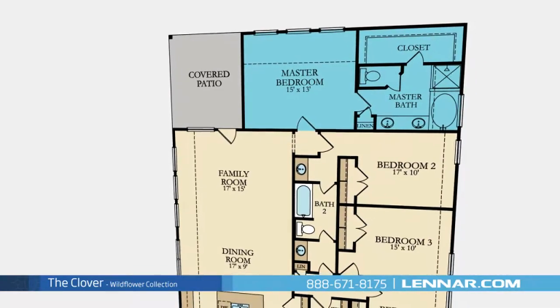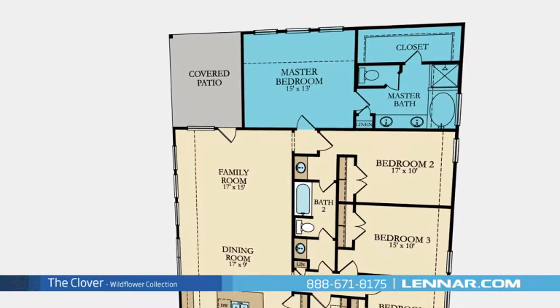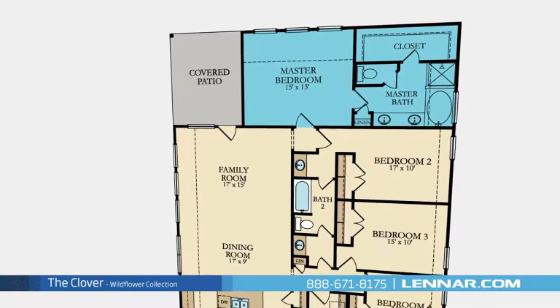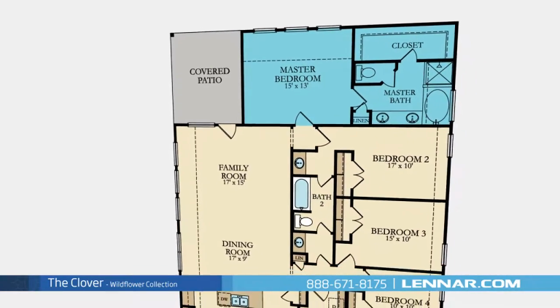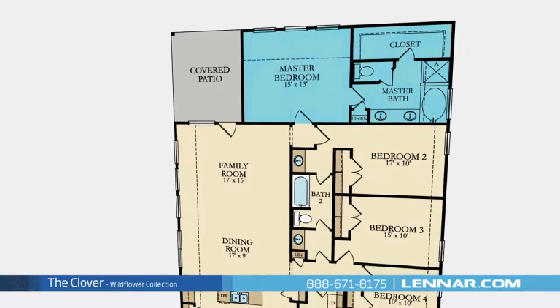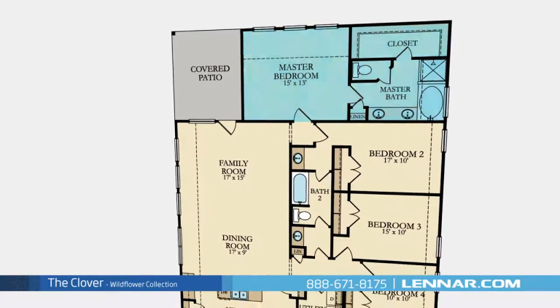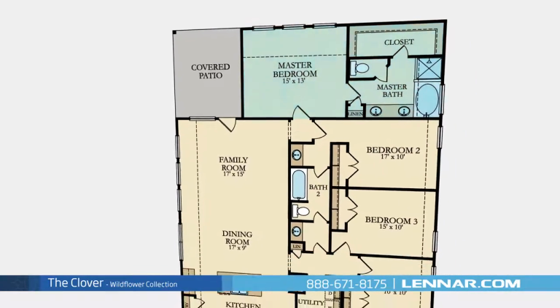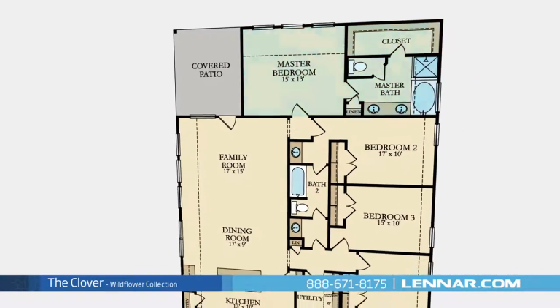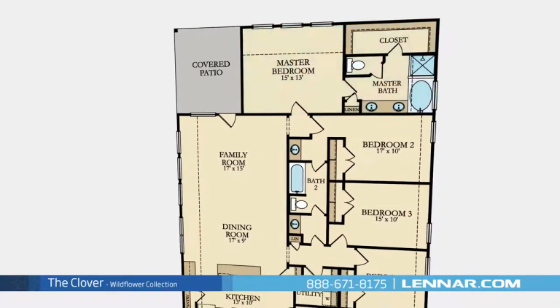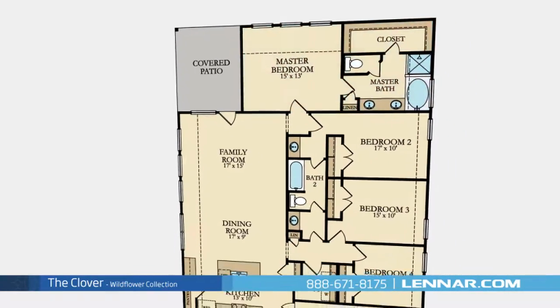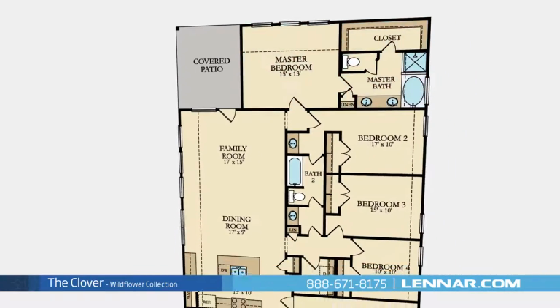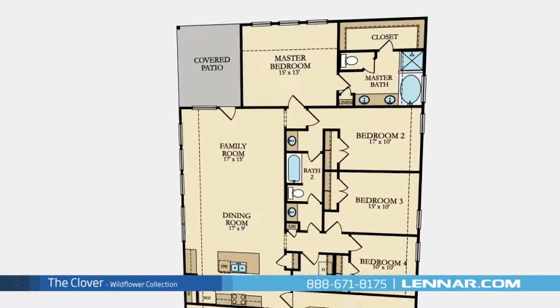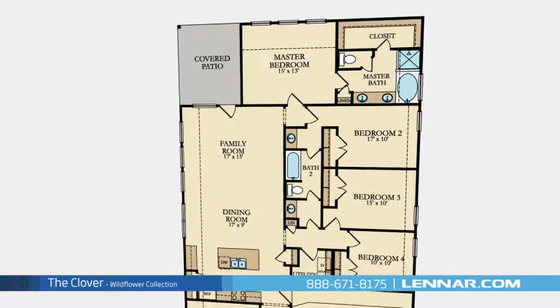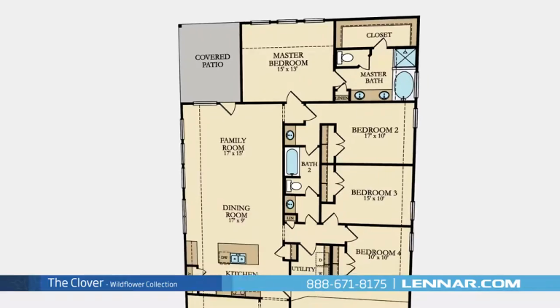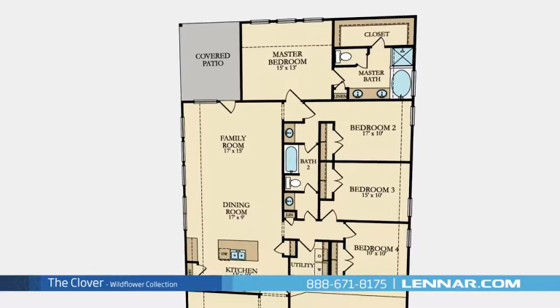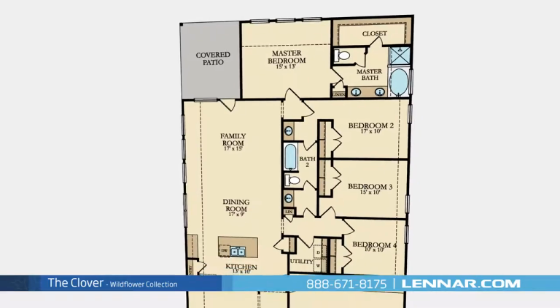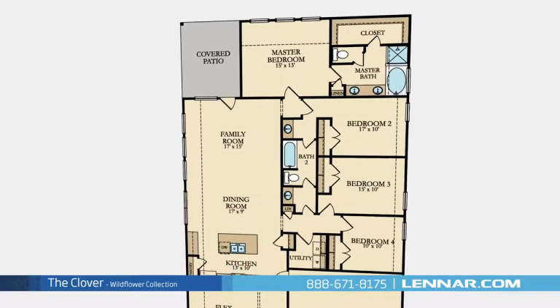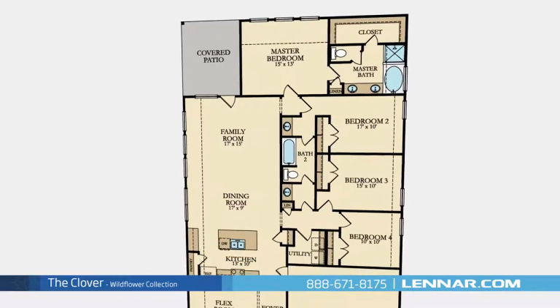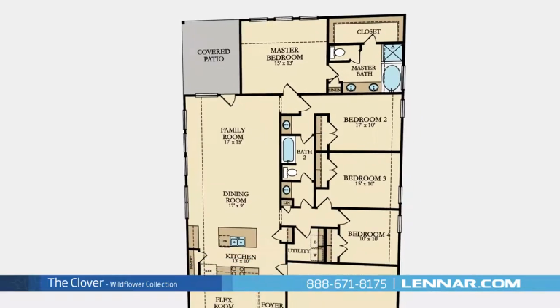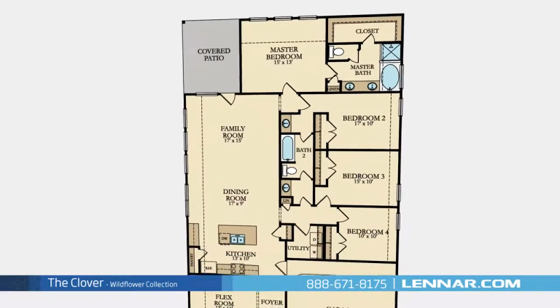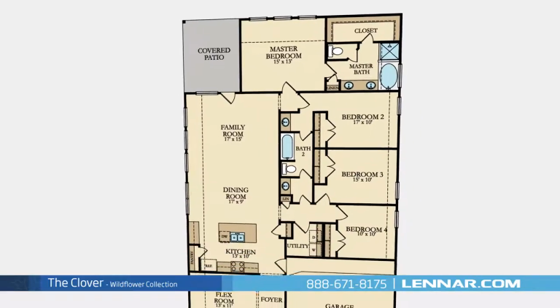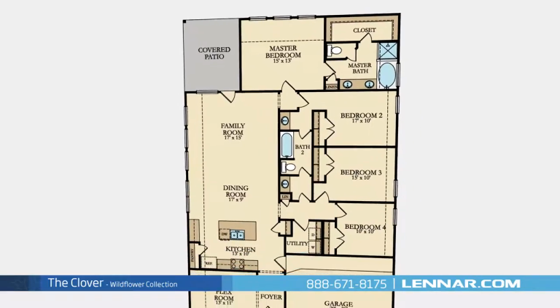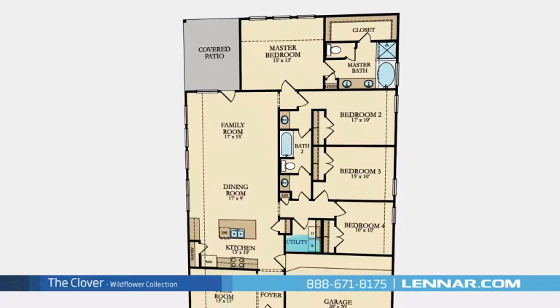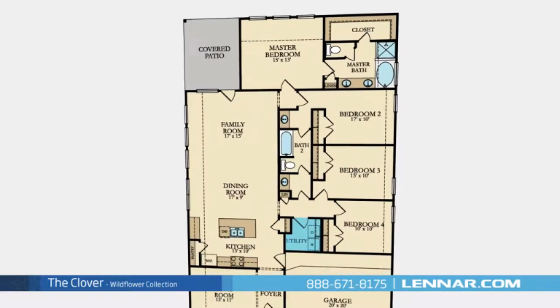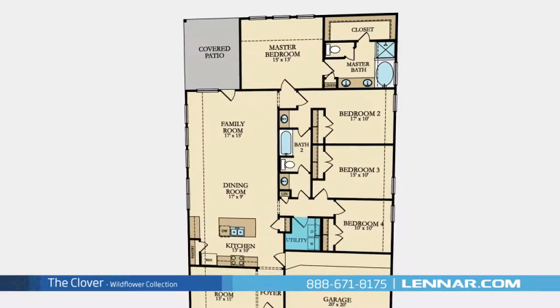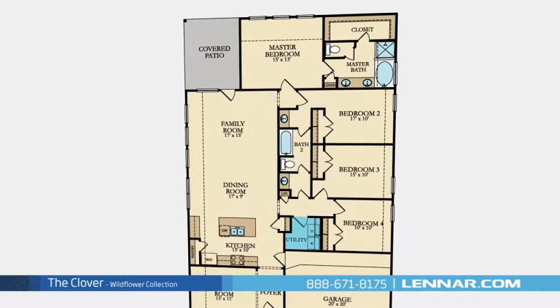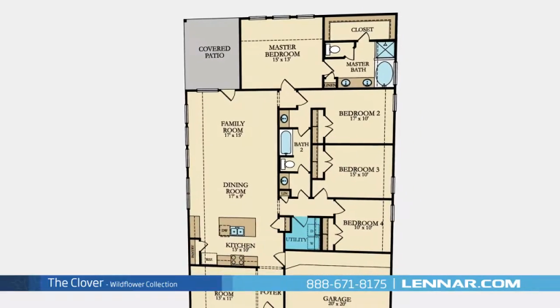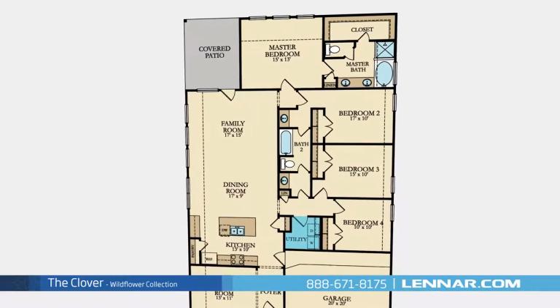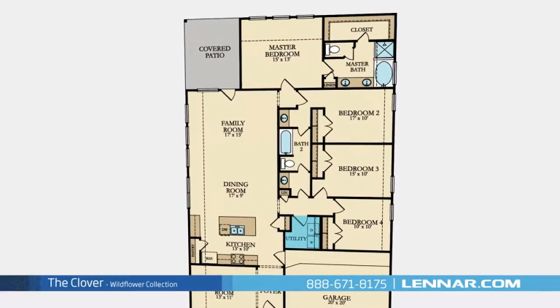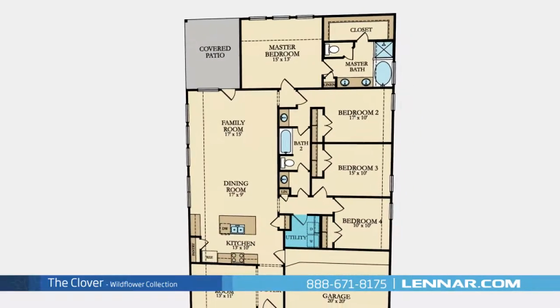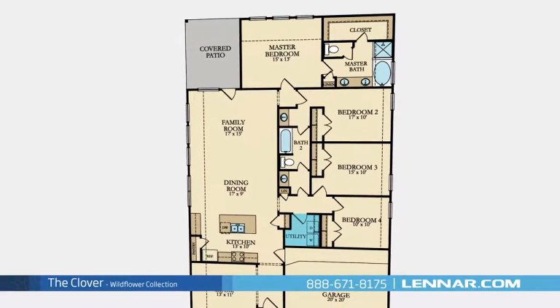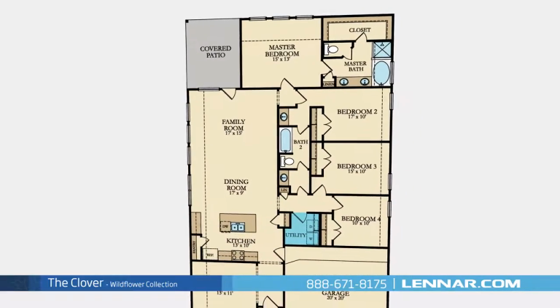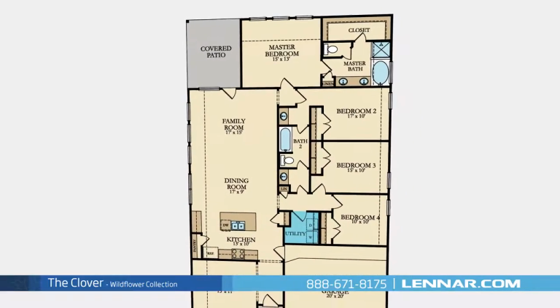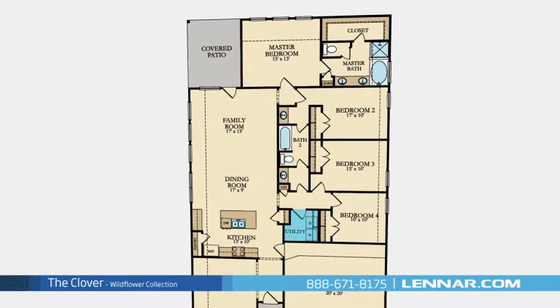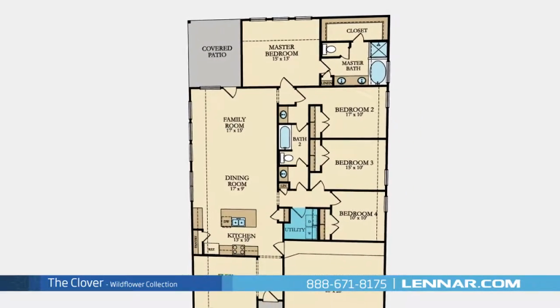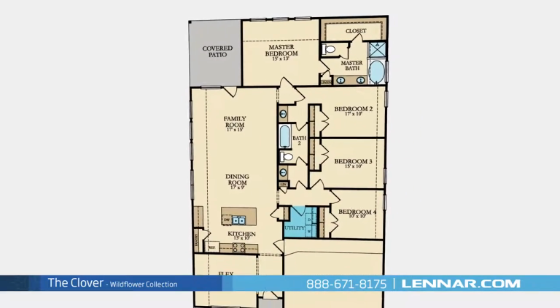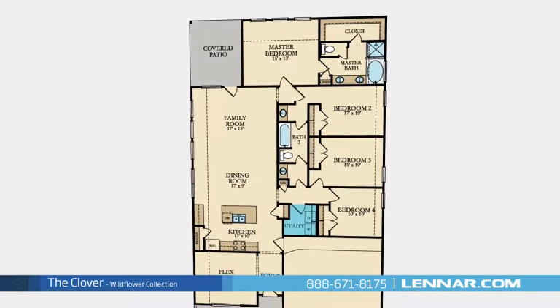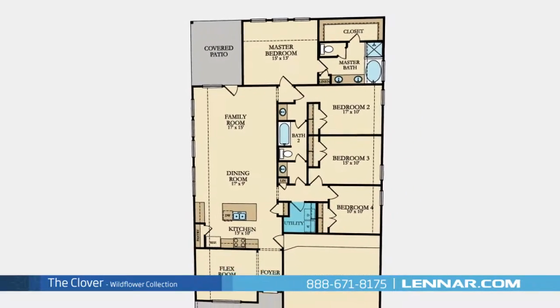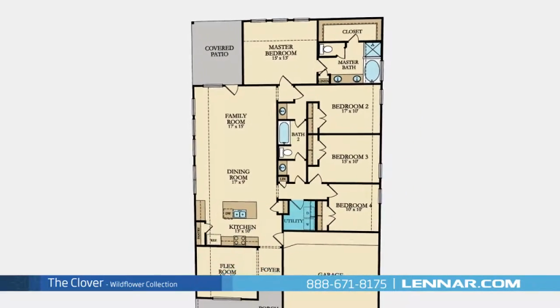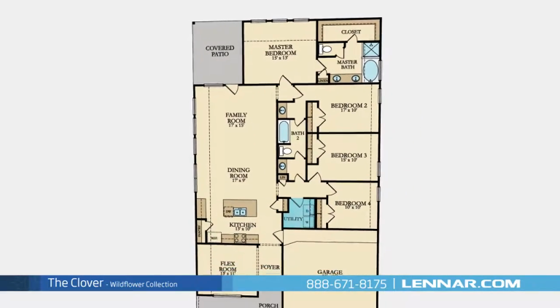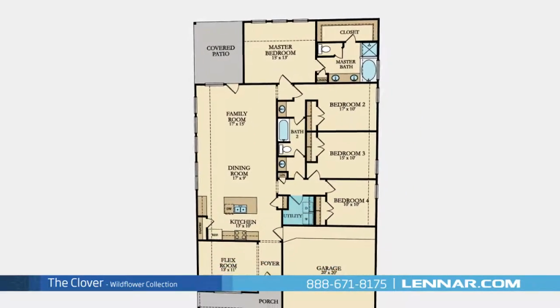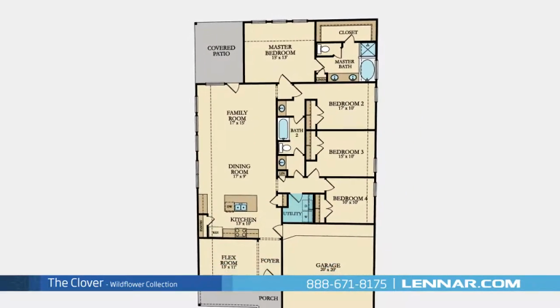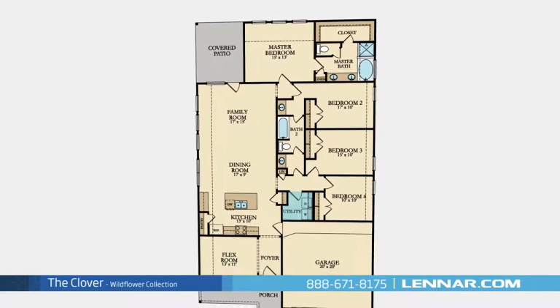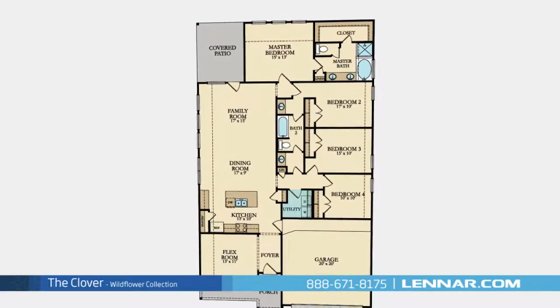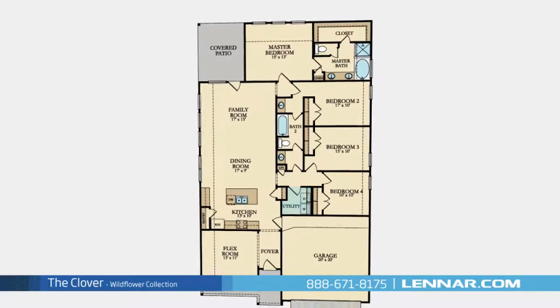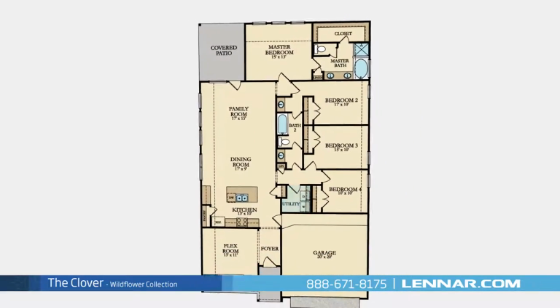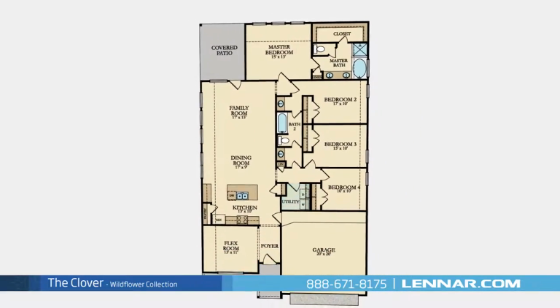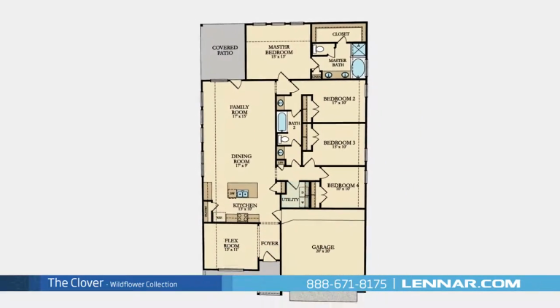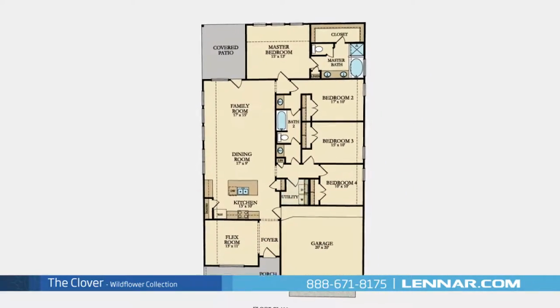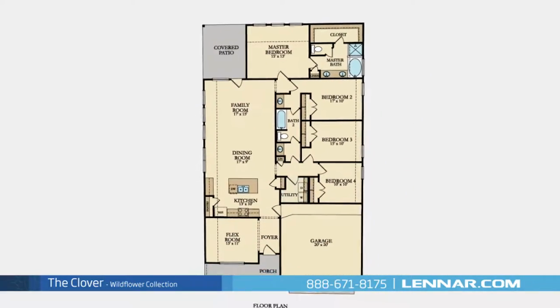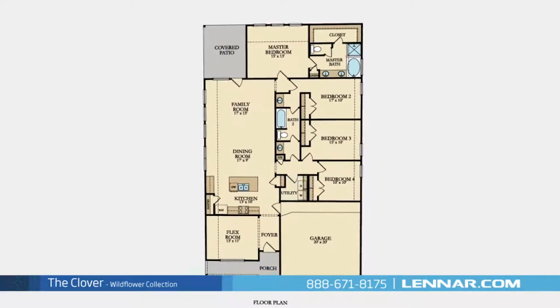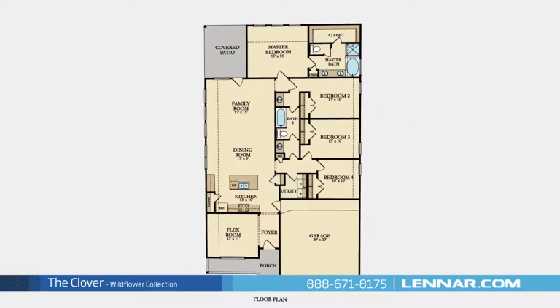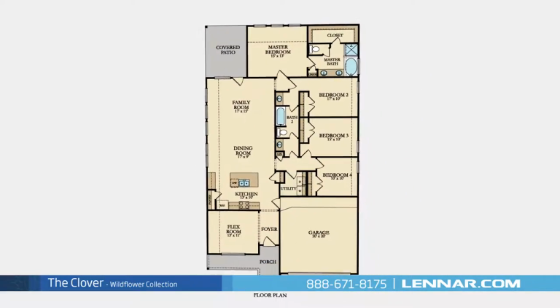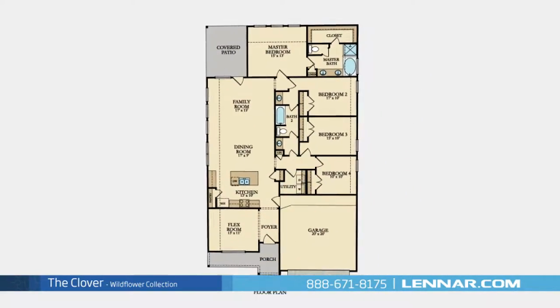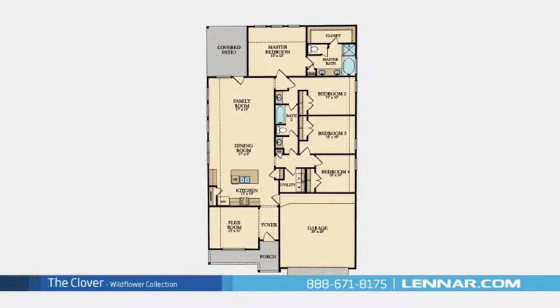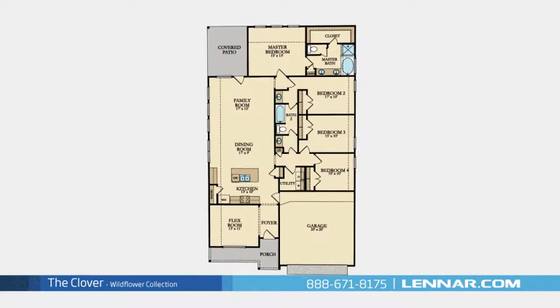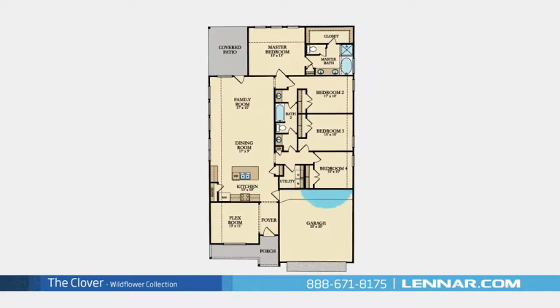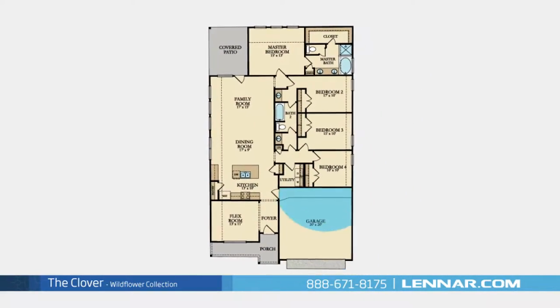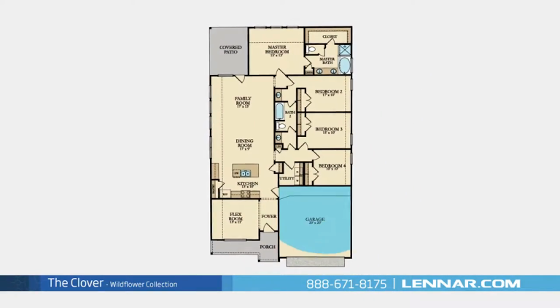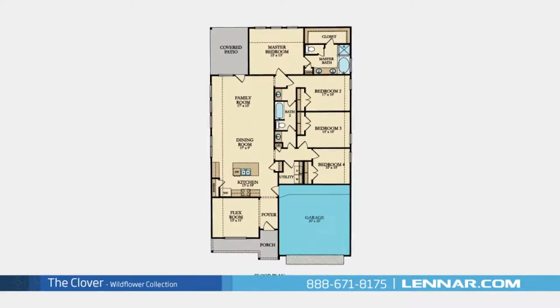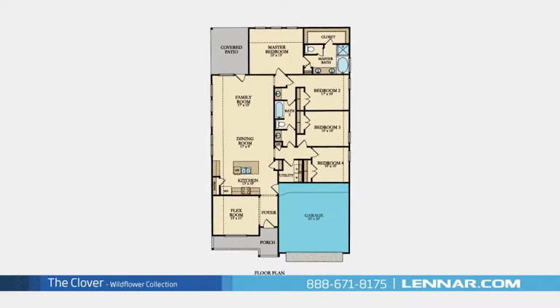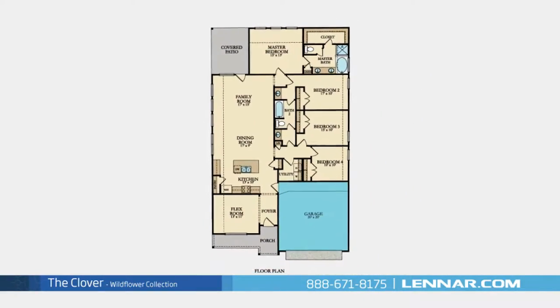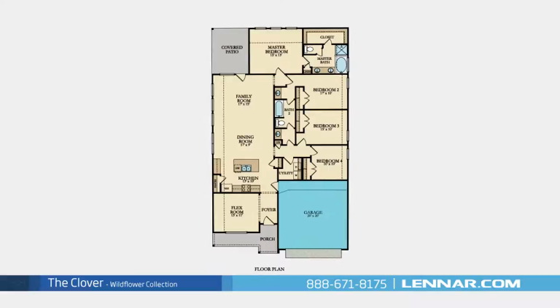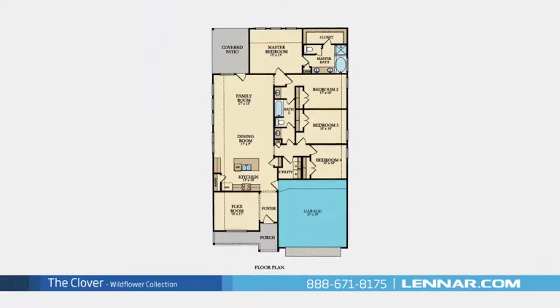This incredible new home also features a spacious utility room, plenty of extra storage, and a two-car garage.